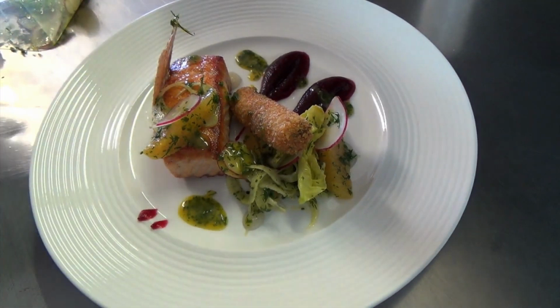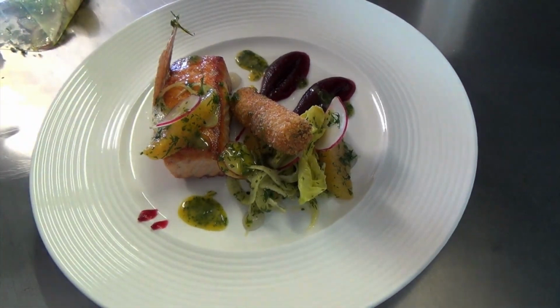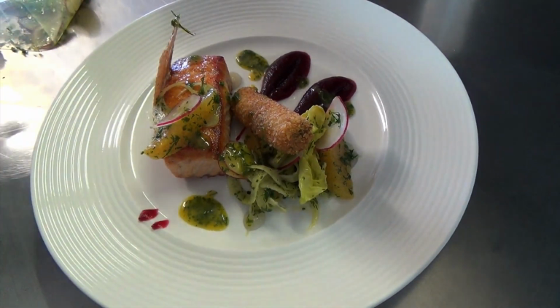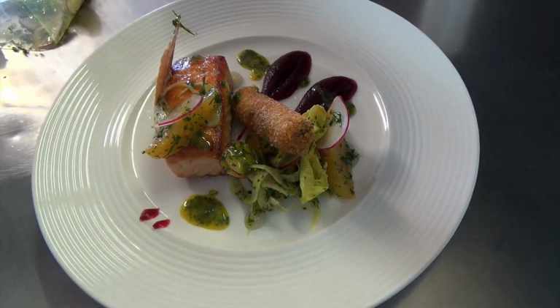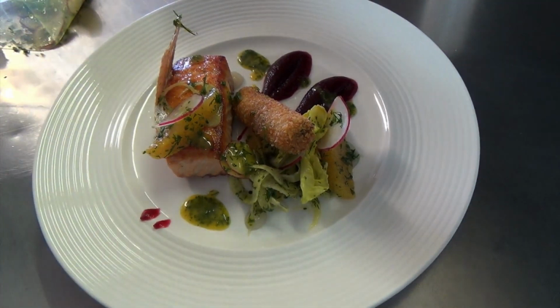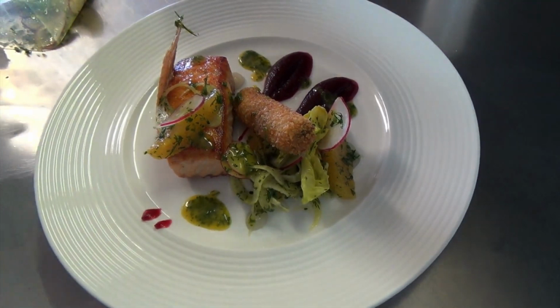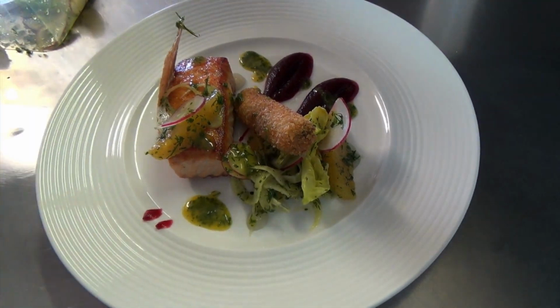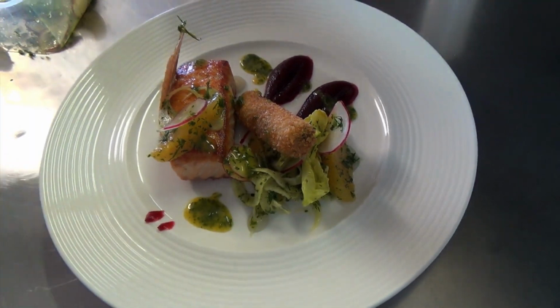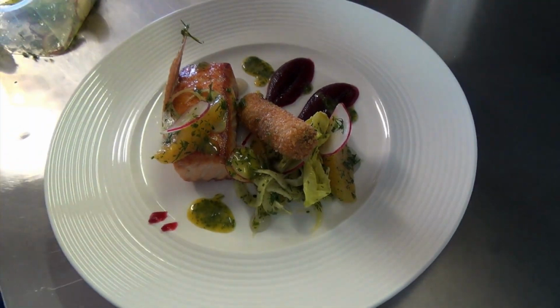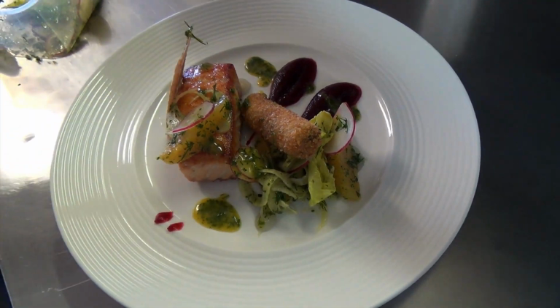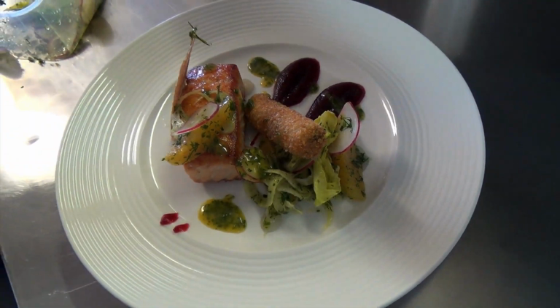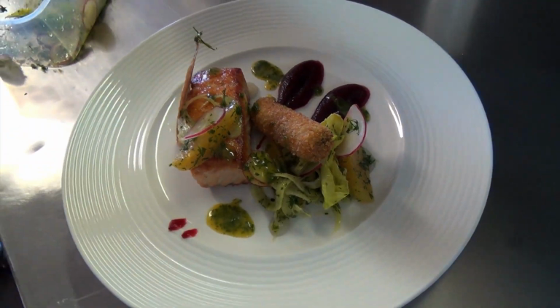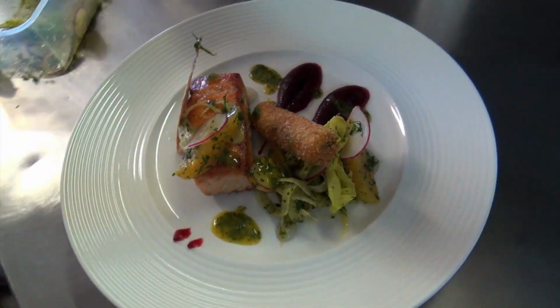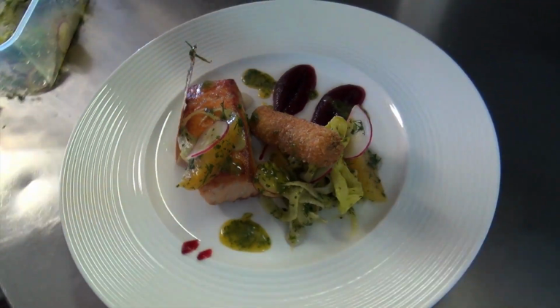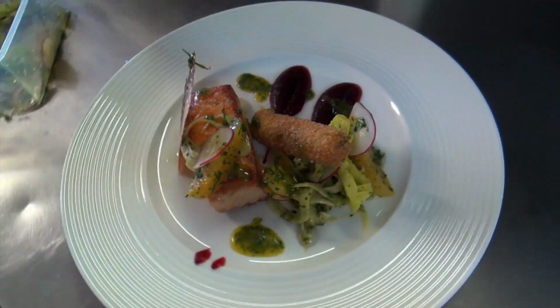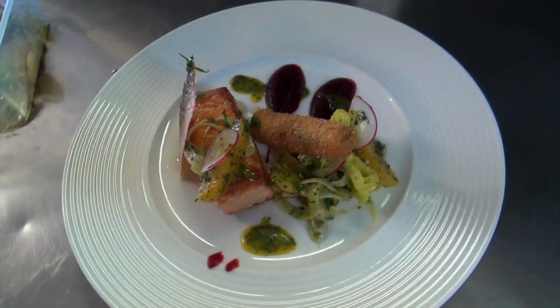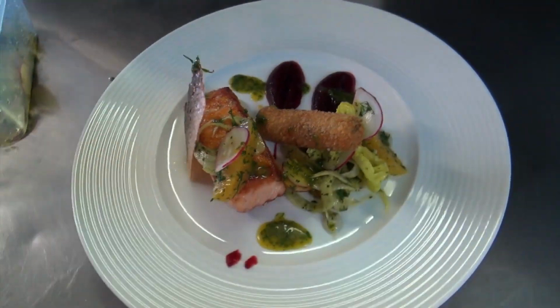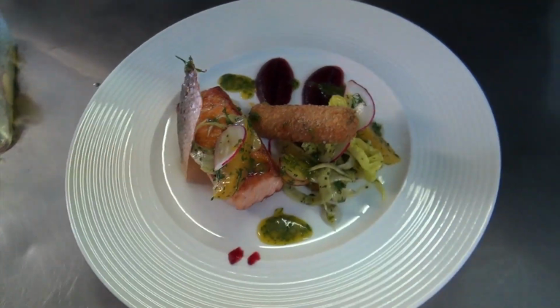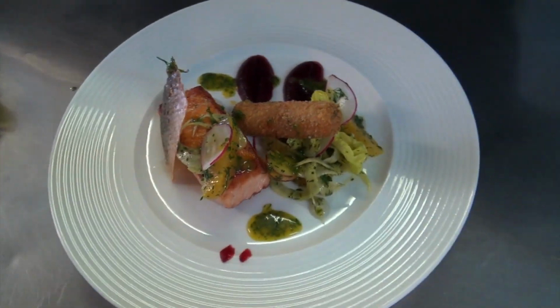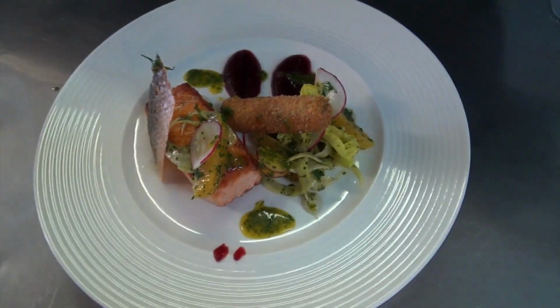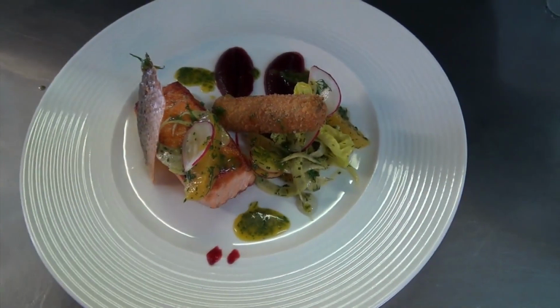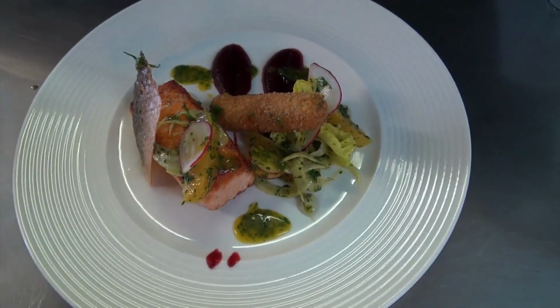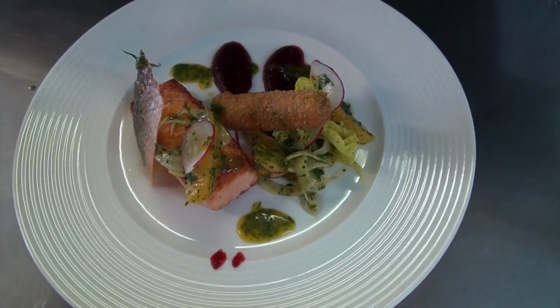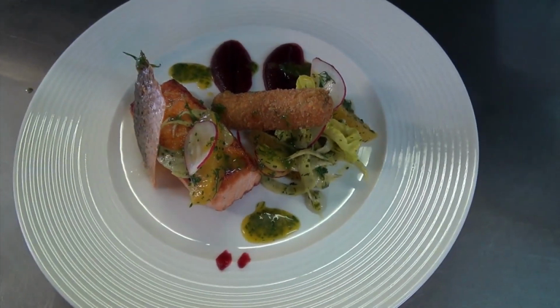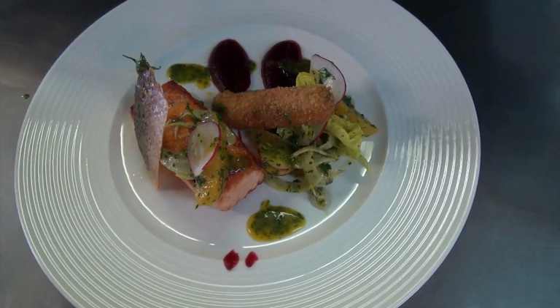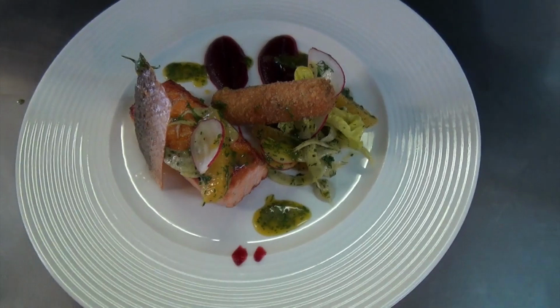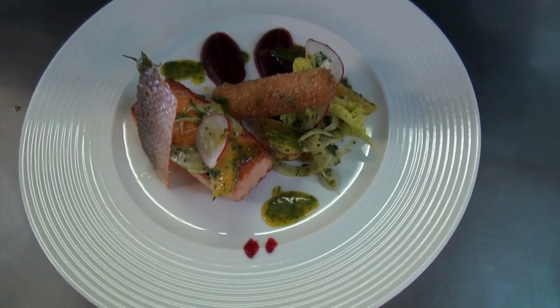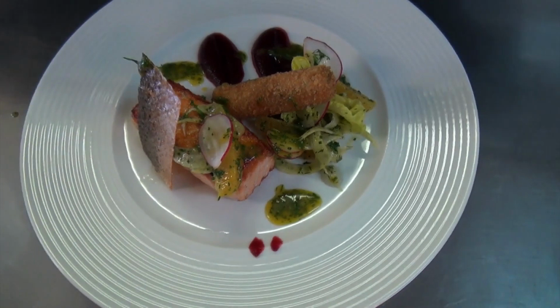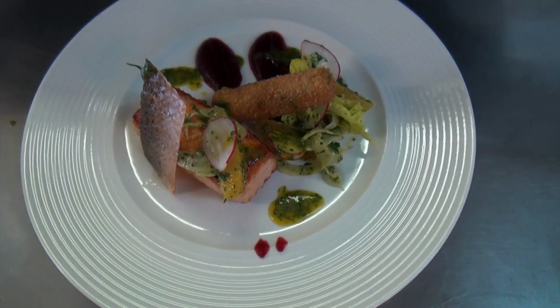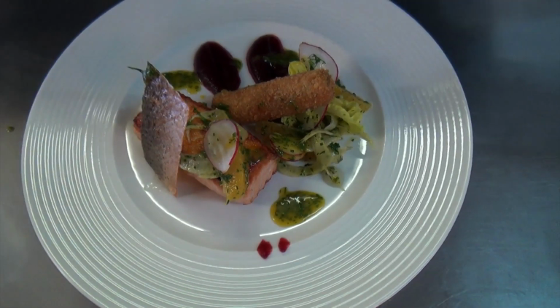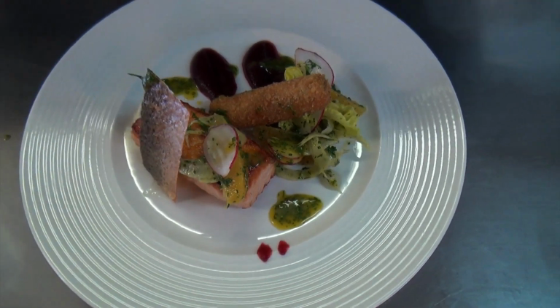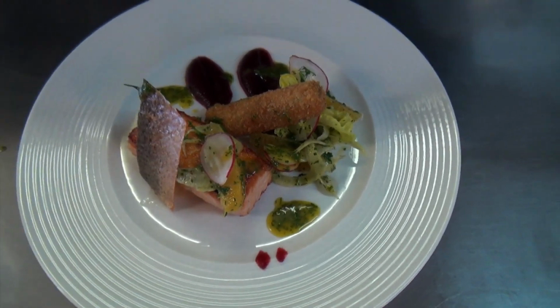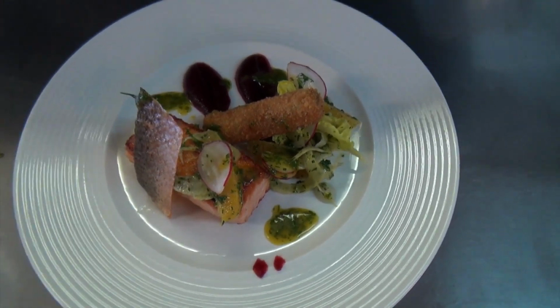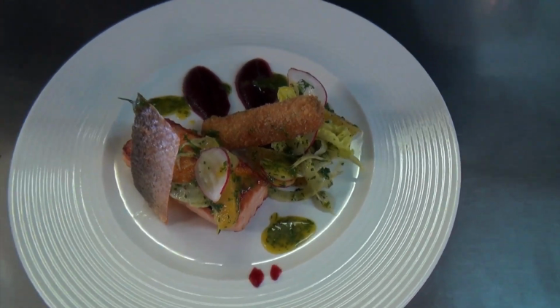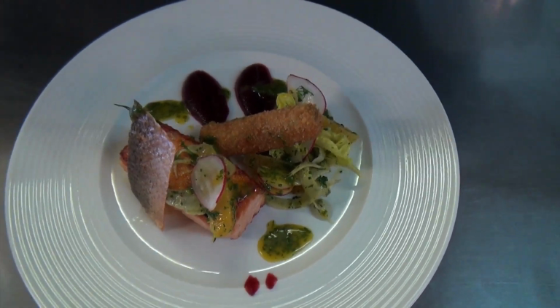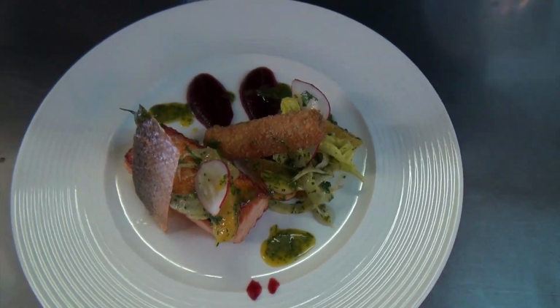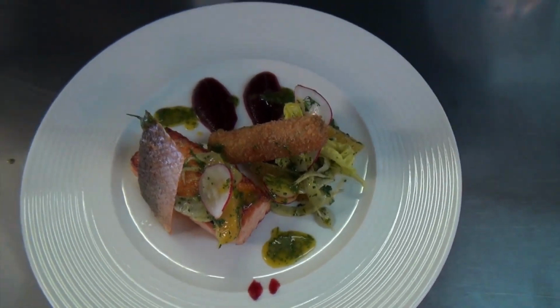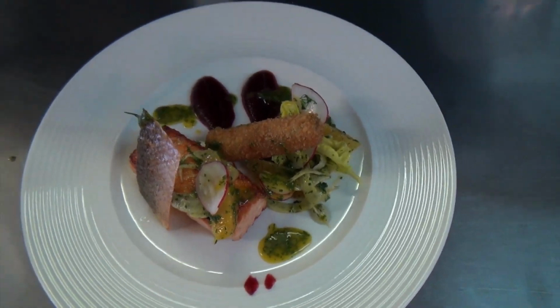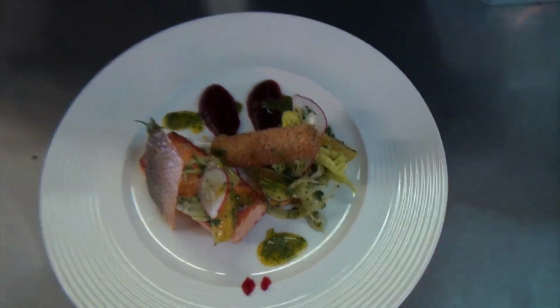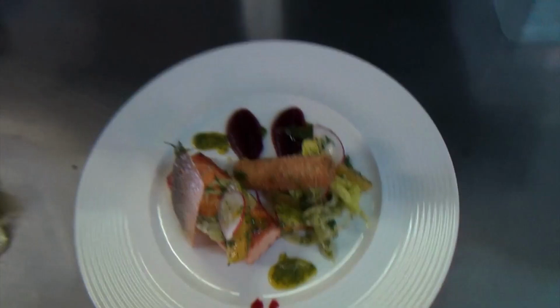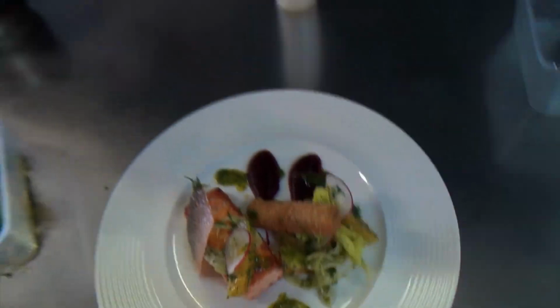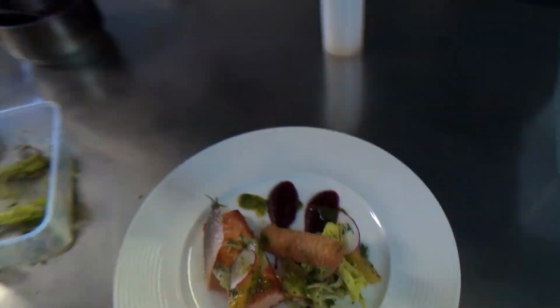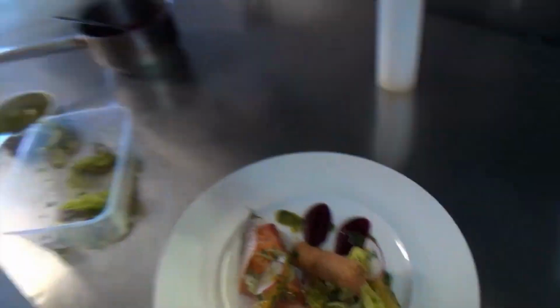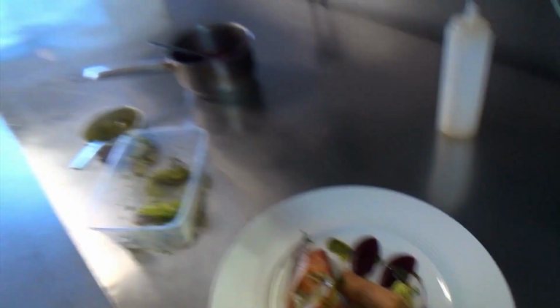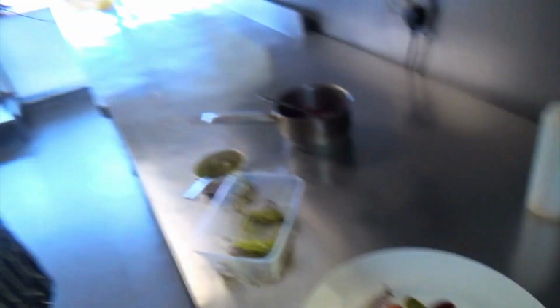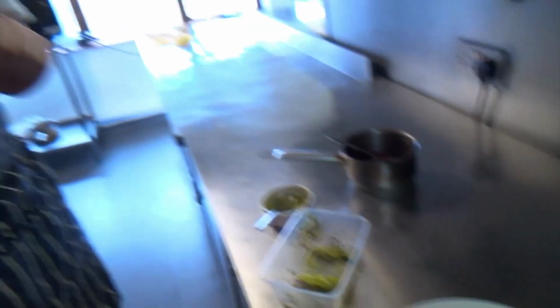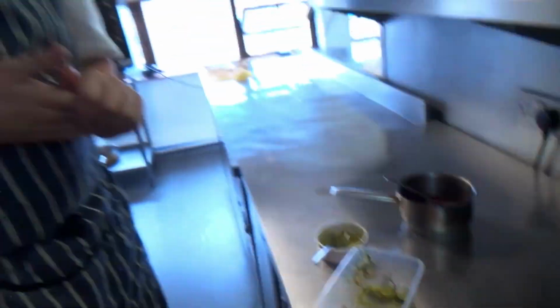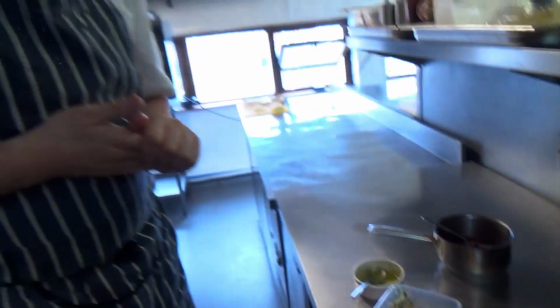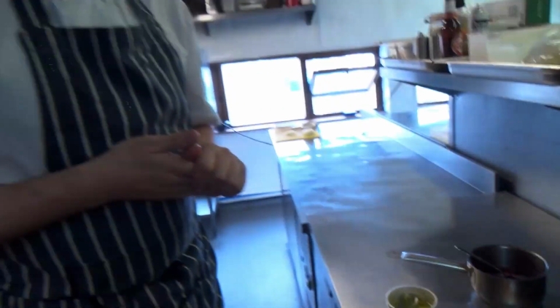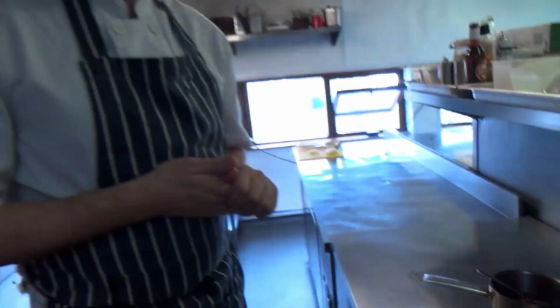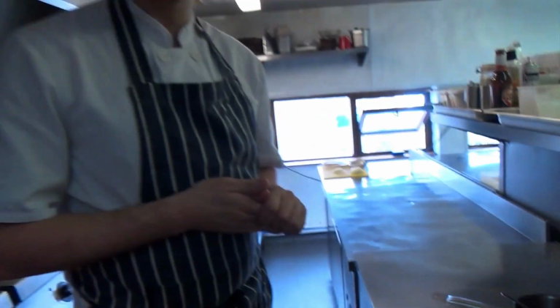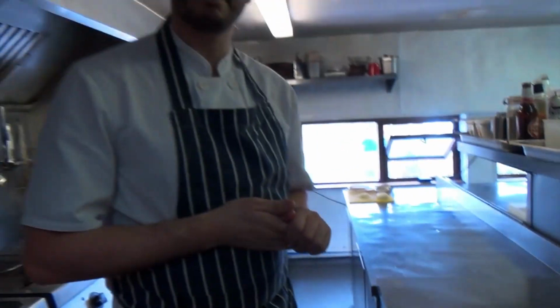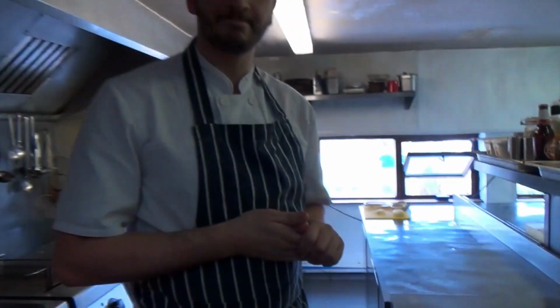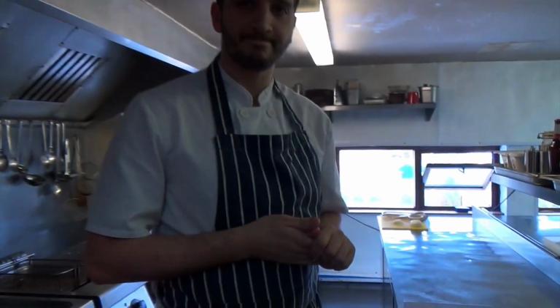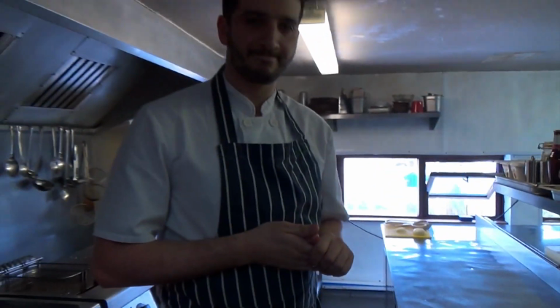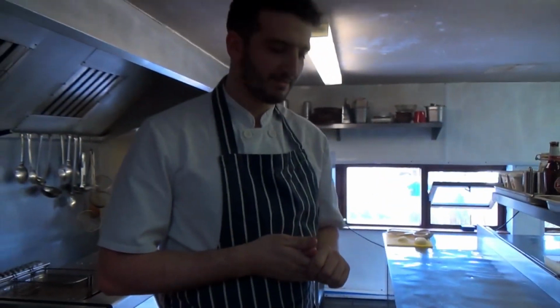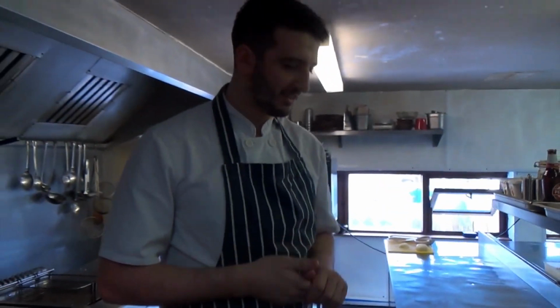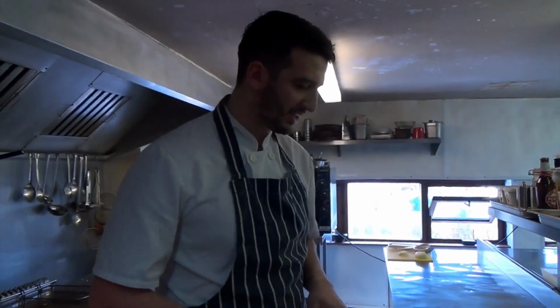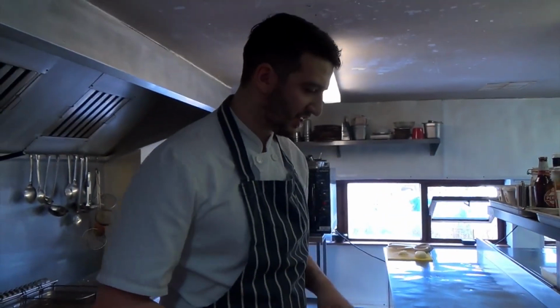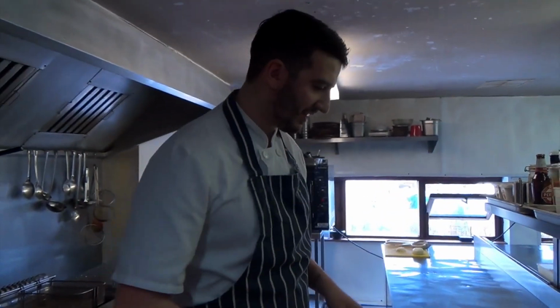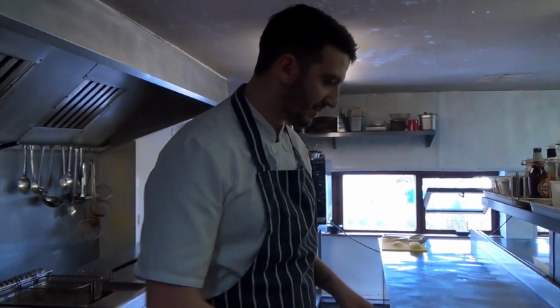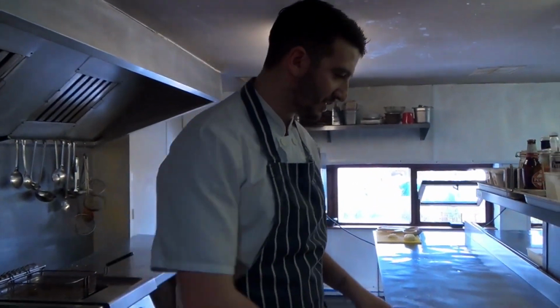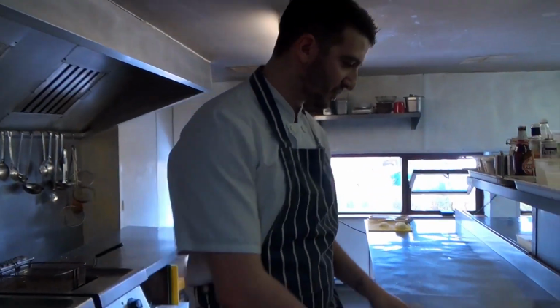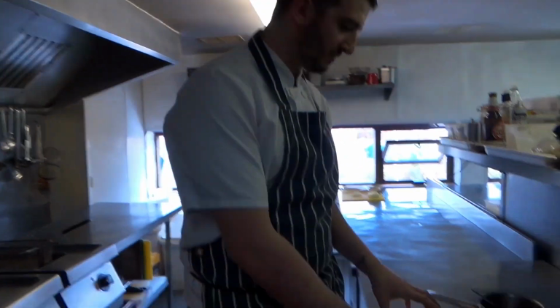And that's it there. That's our pan-fried salmon, an orange salad, crisp croquette, and a beetroot purée. Thank you very much.